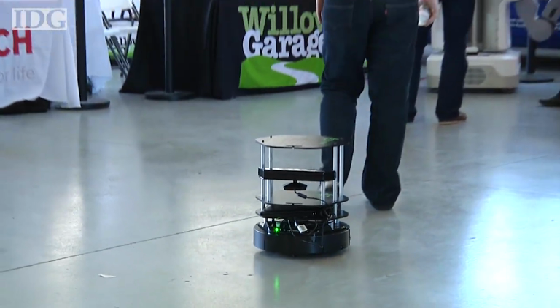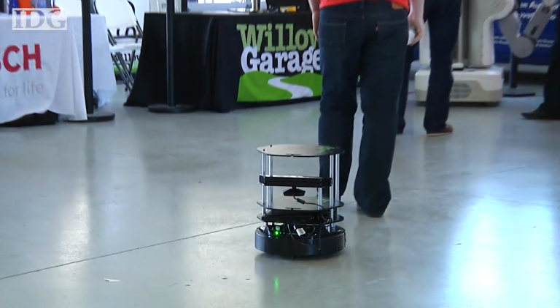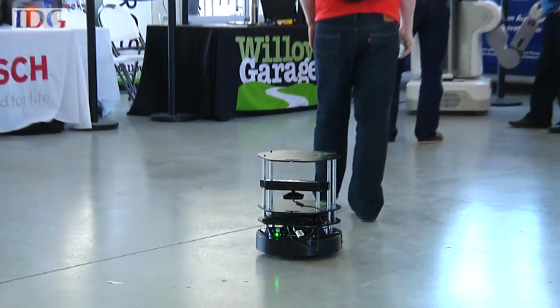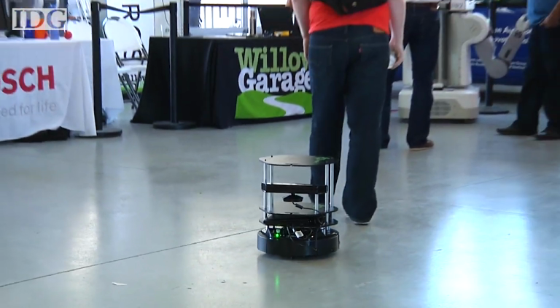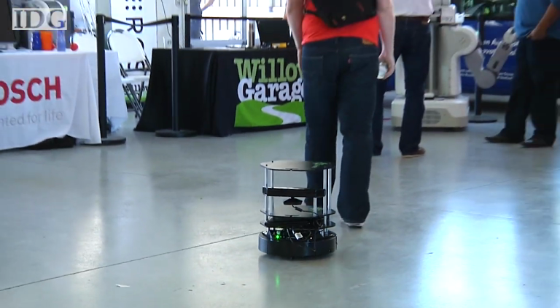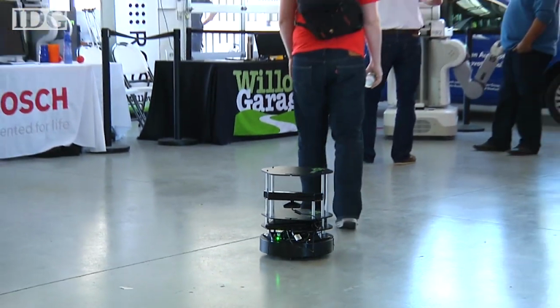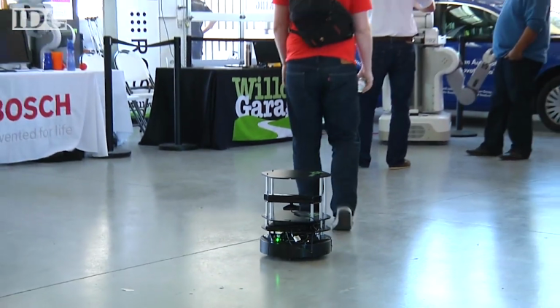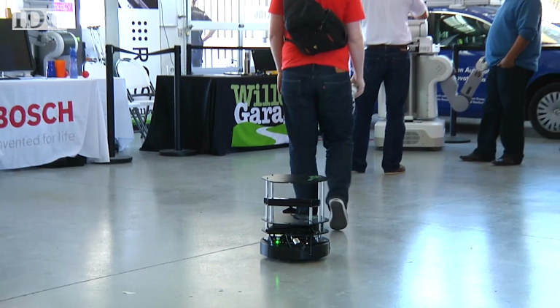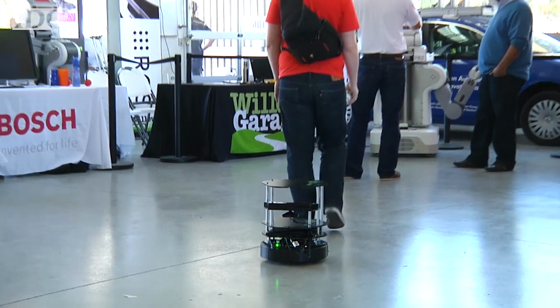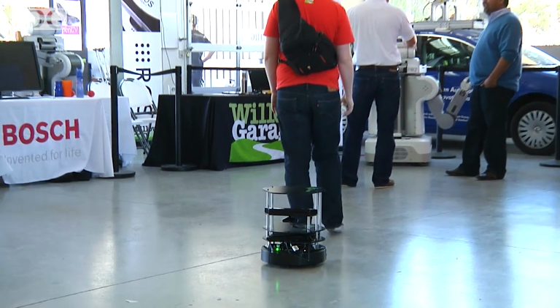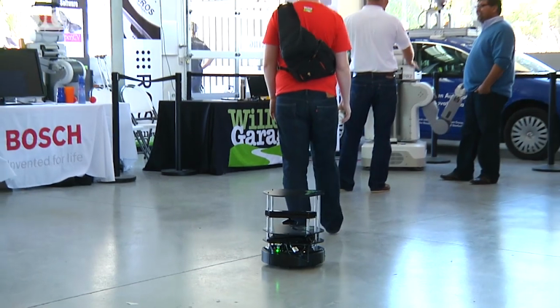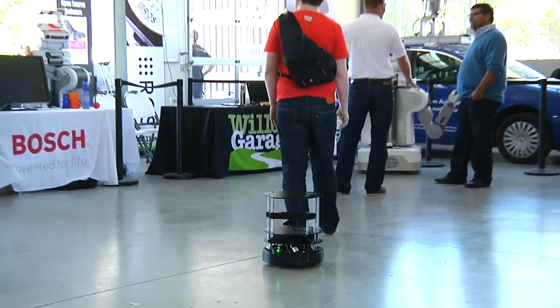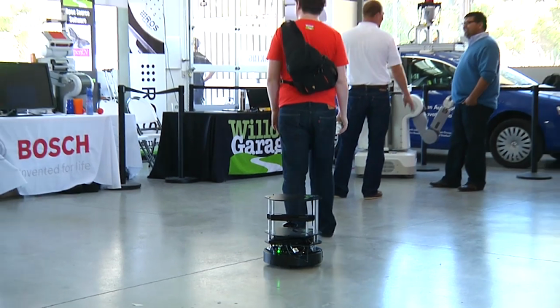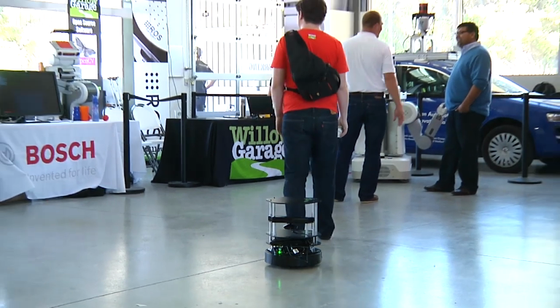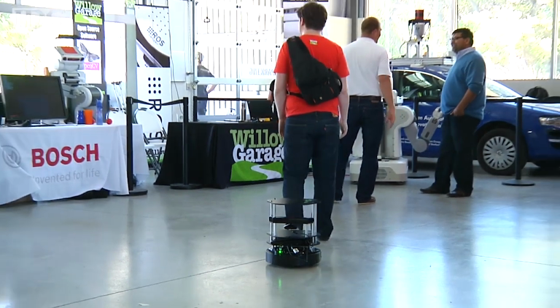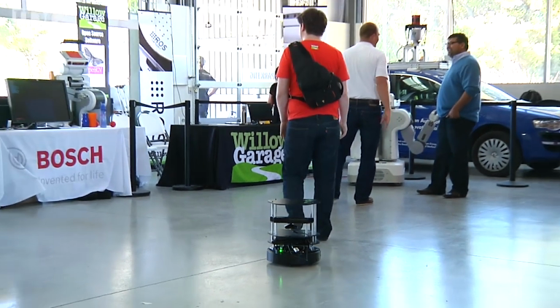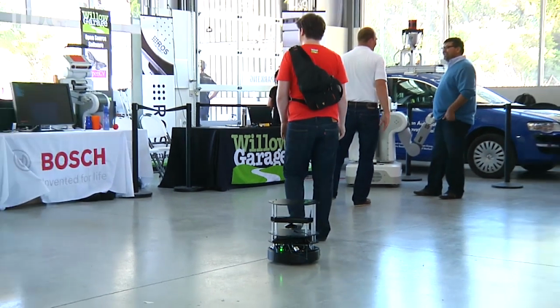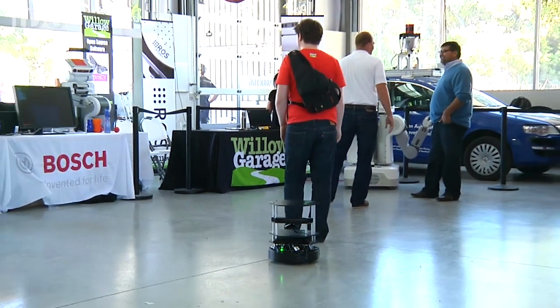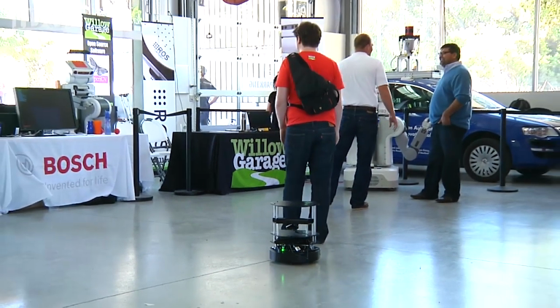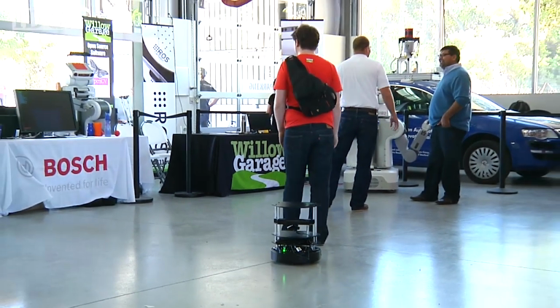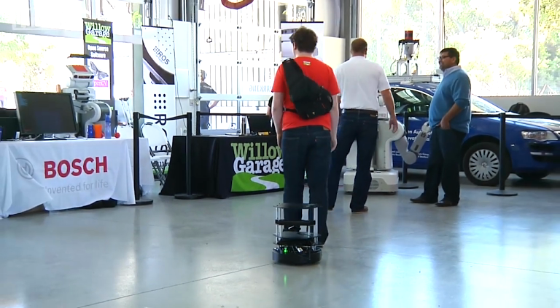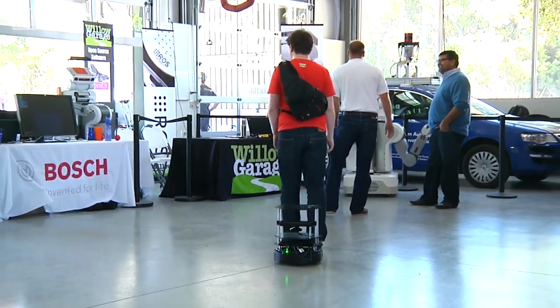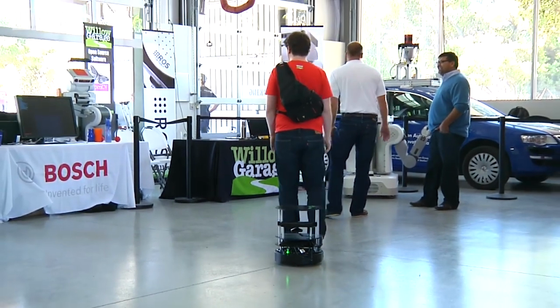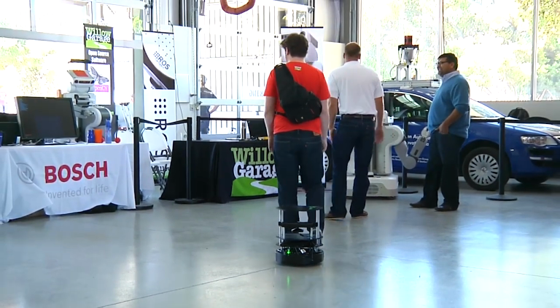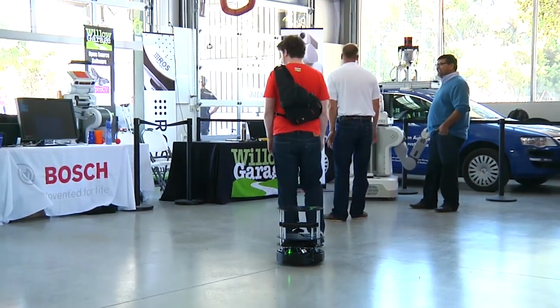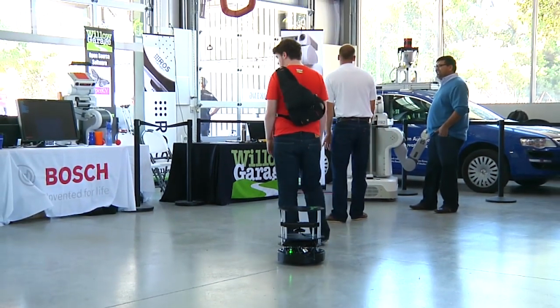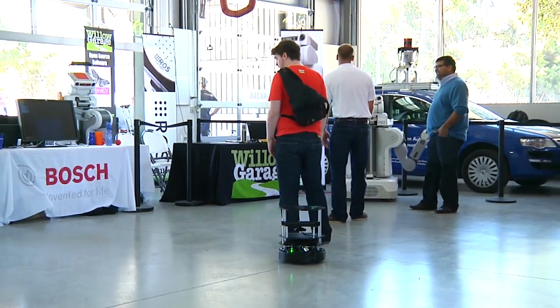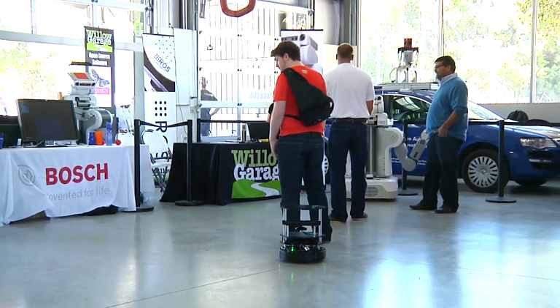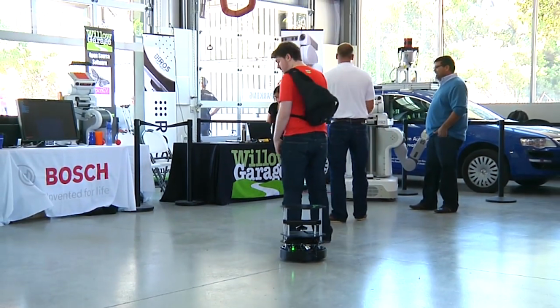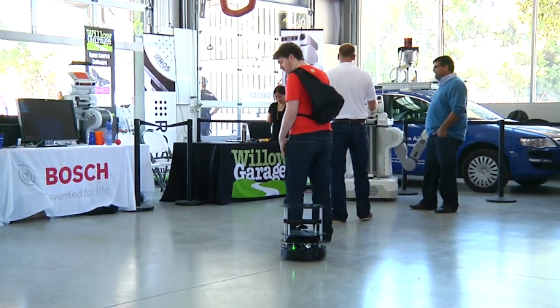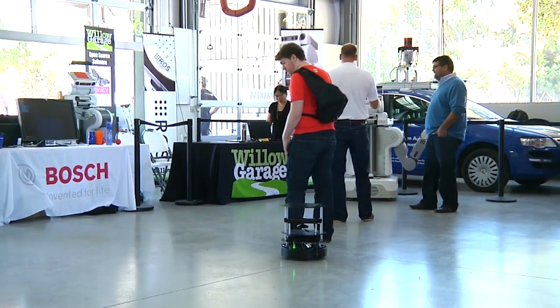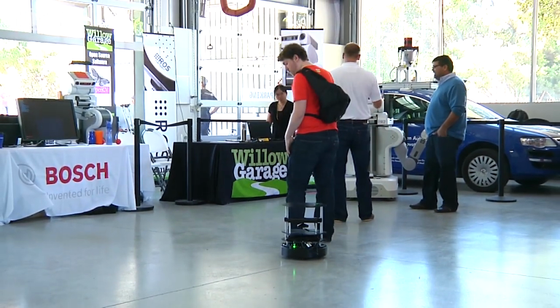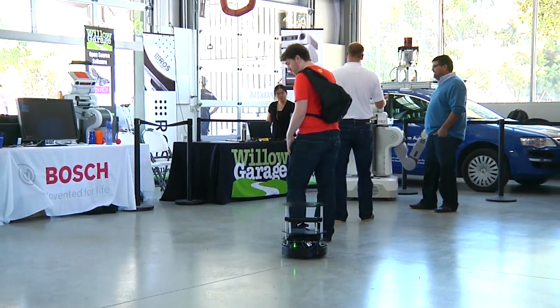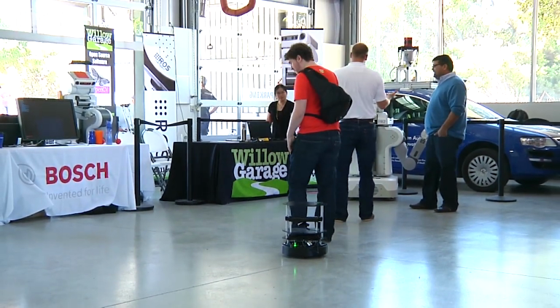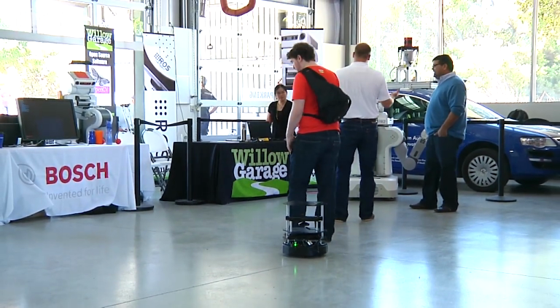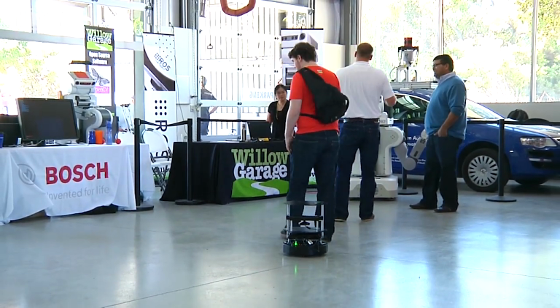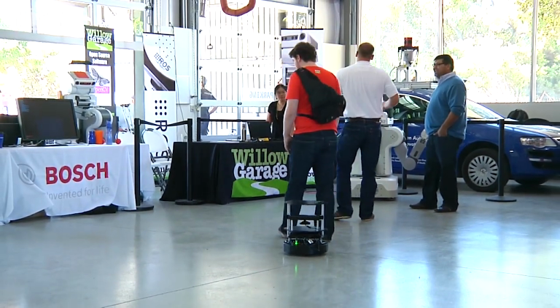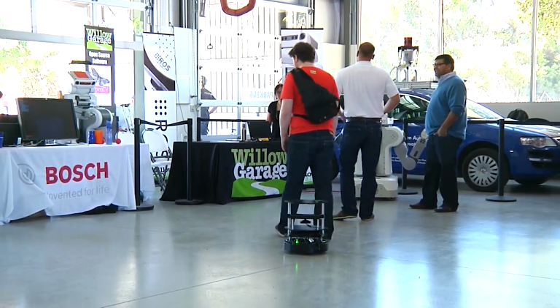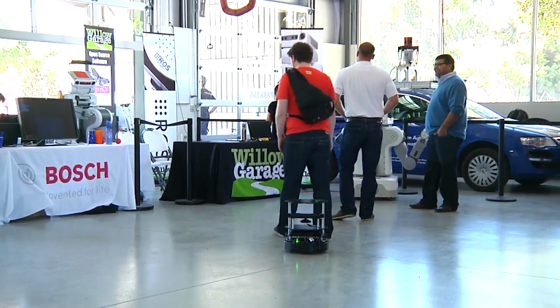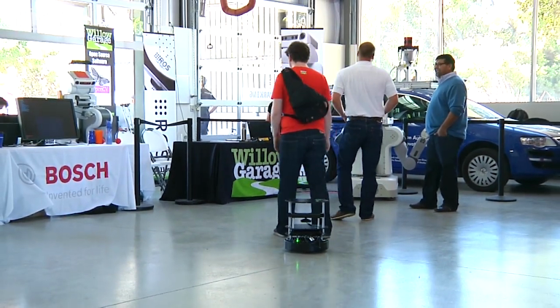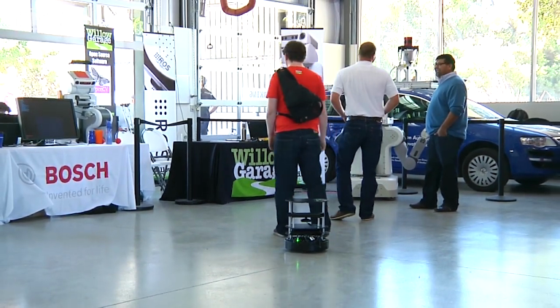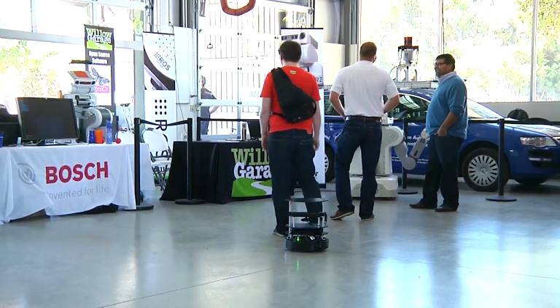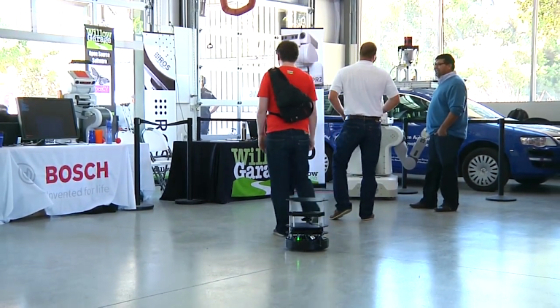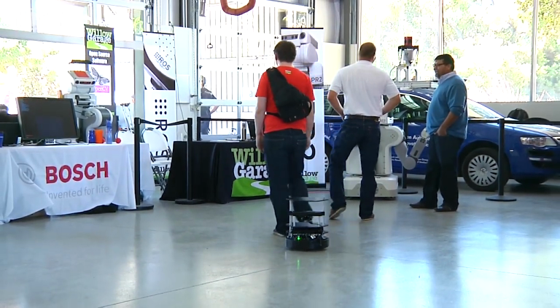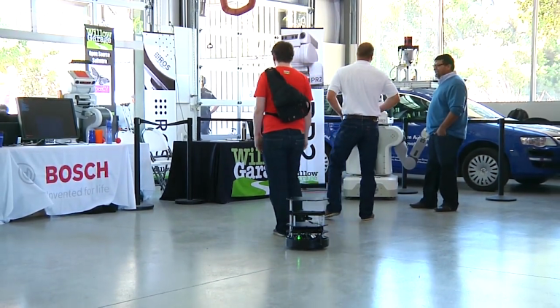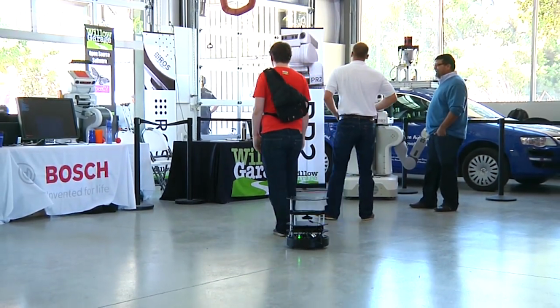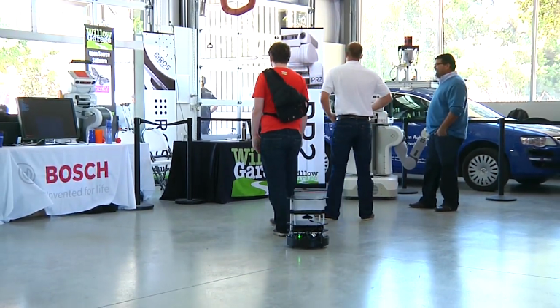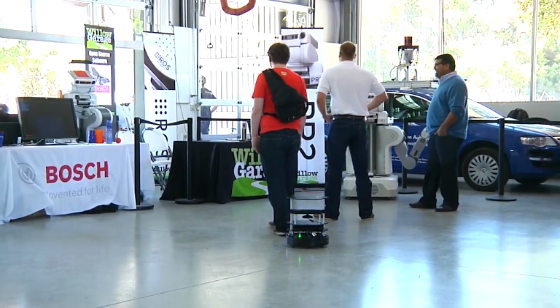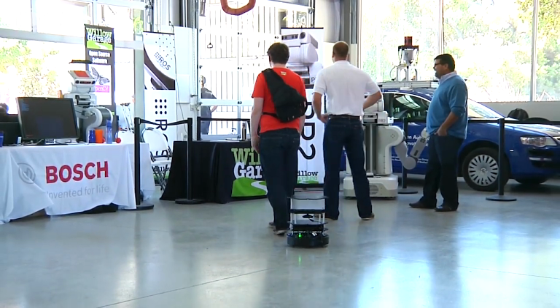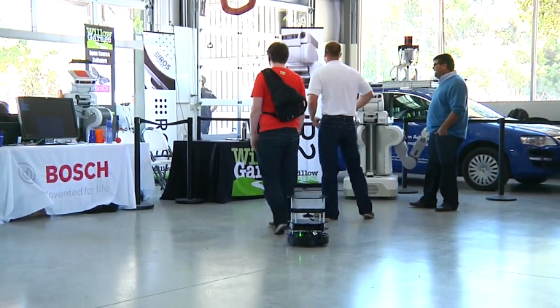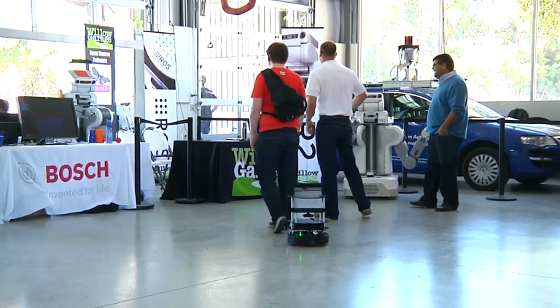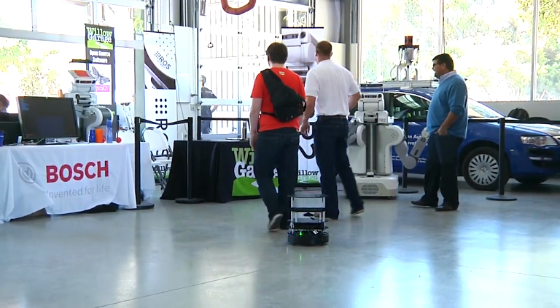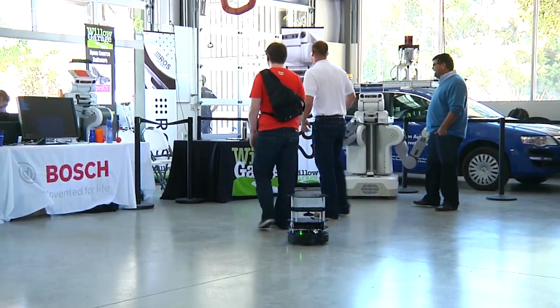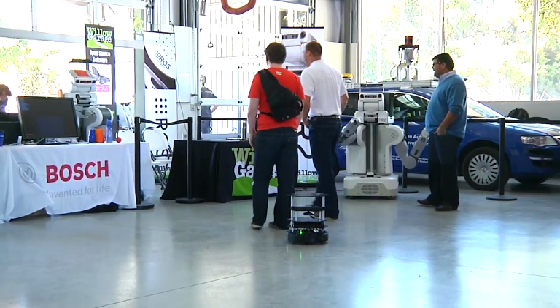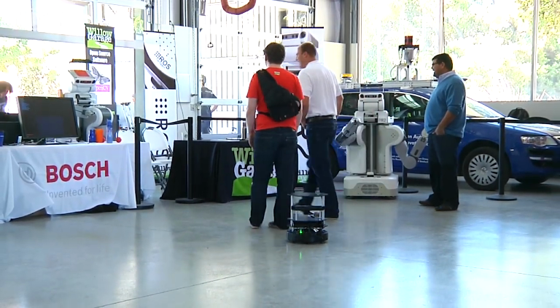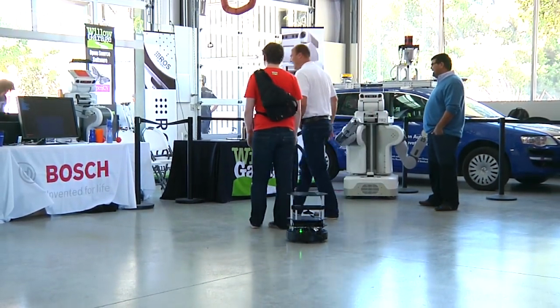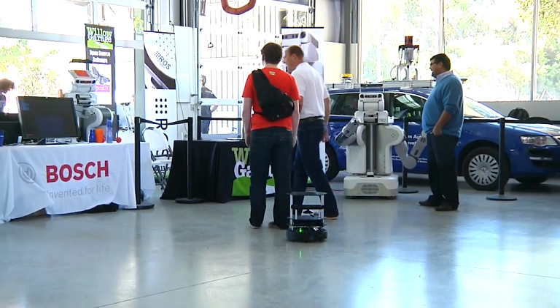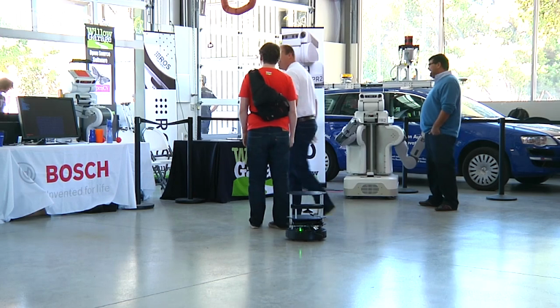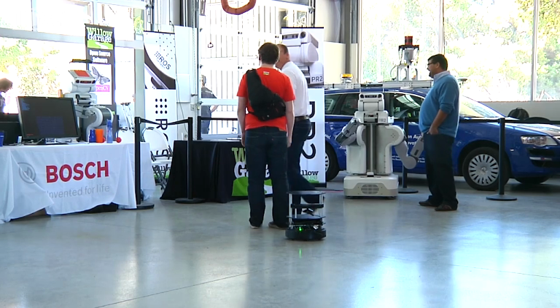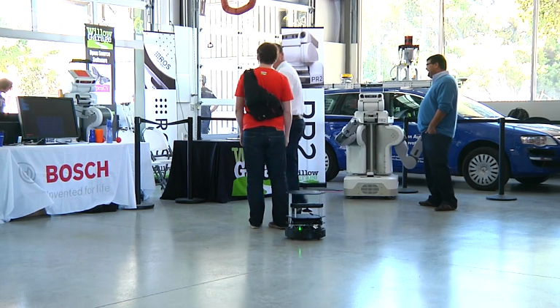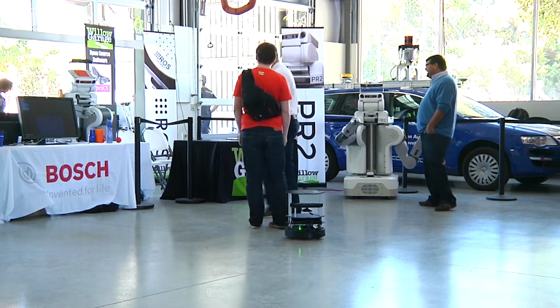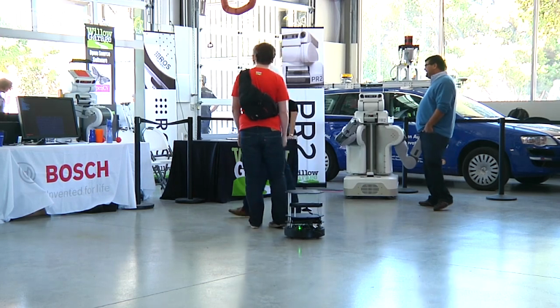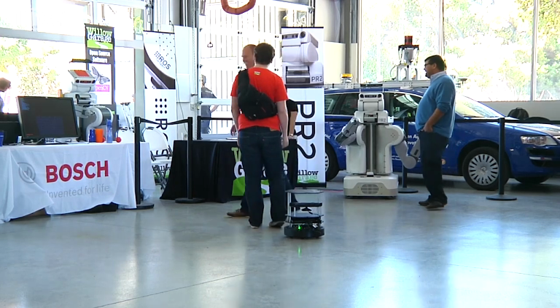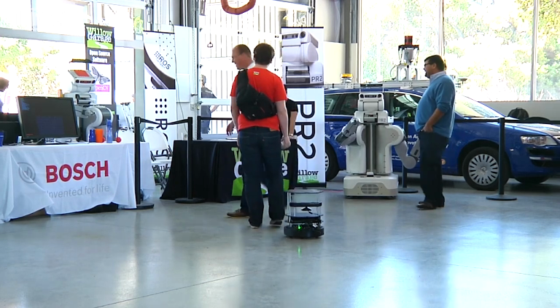A robotic drink server? Now you really have my attention. At Stanford University's Robot Block Party, this is Martin Williams, IDG News Service.